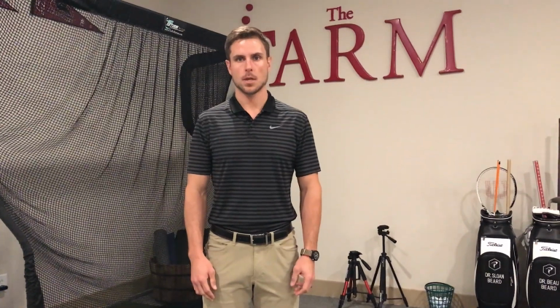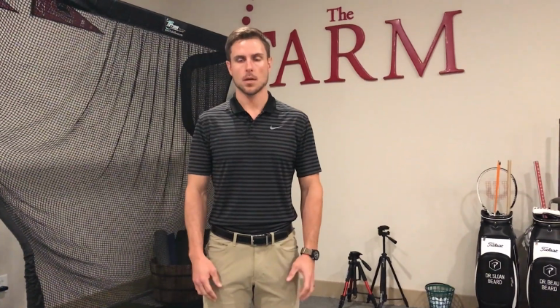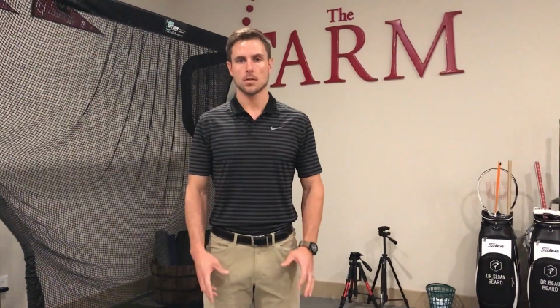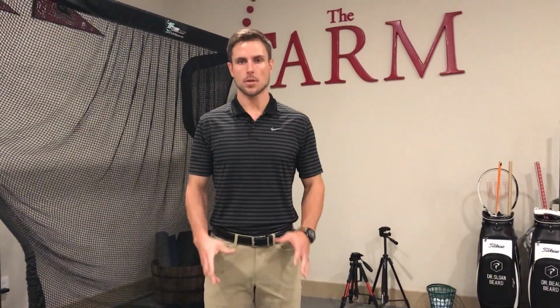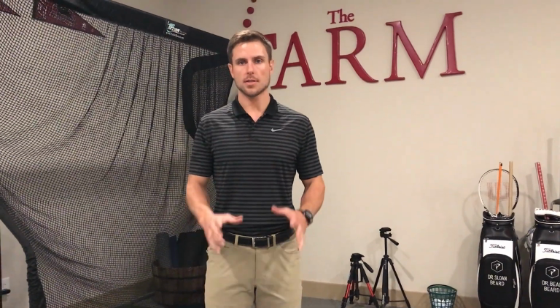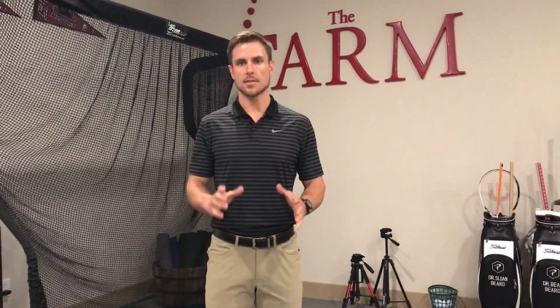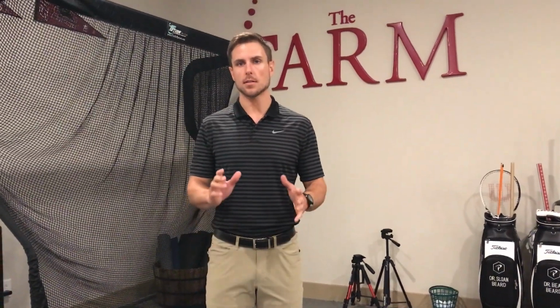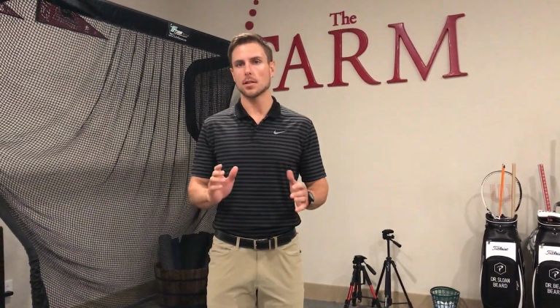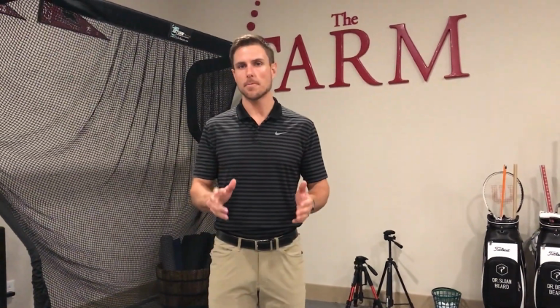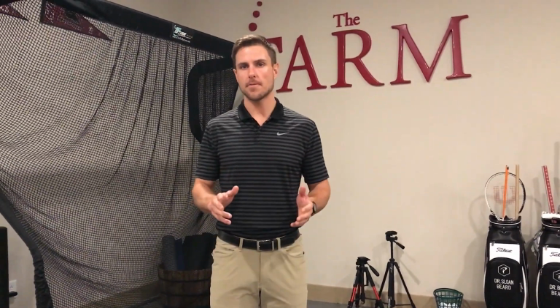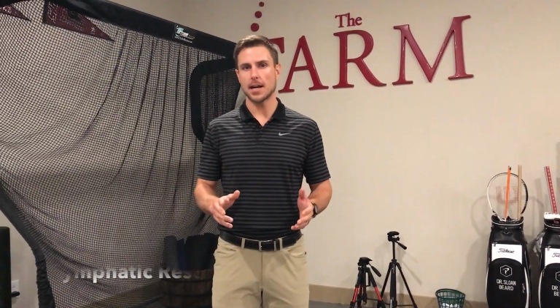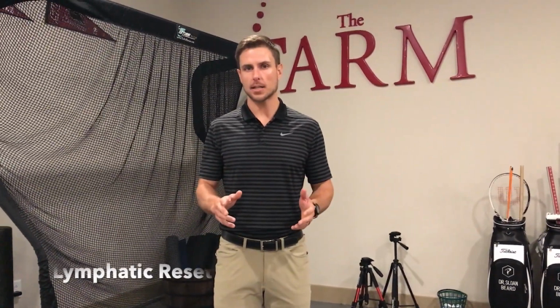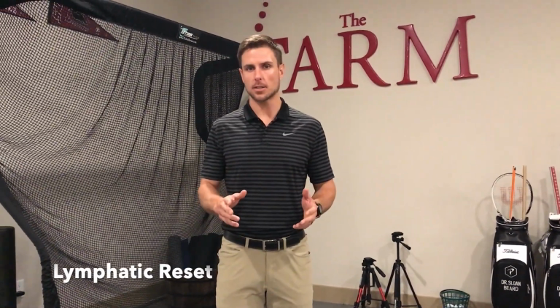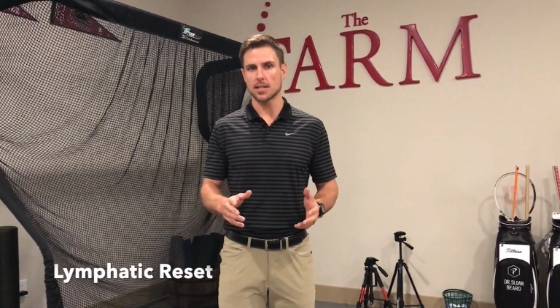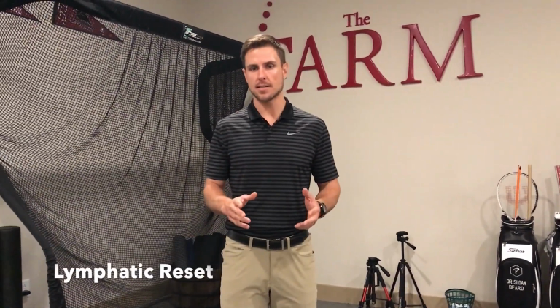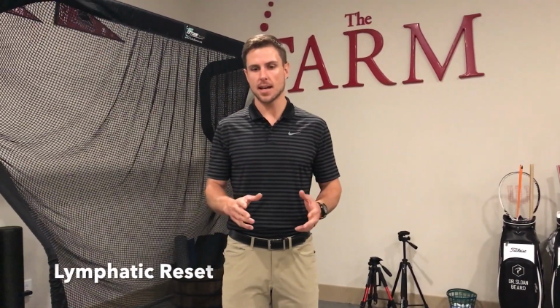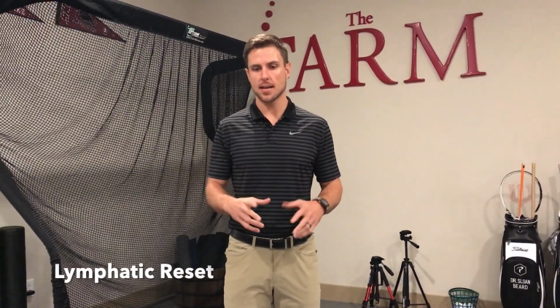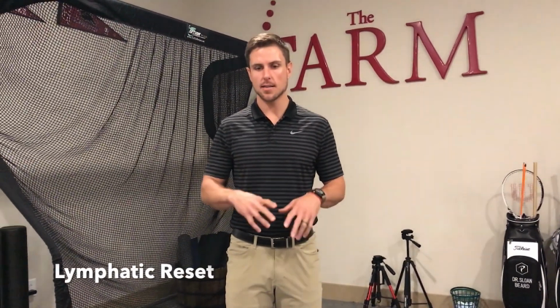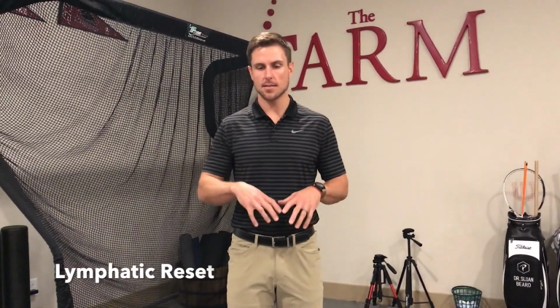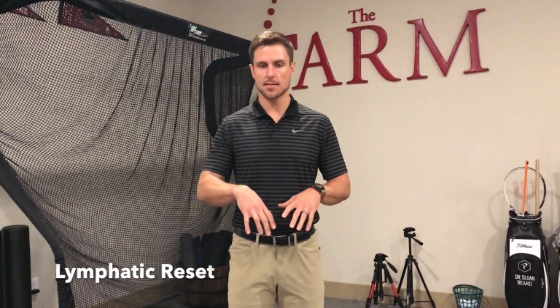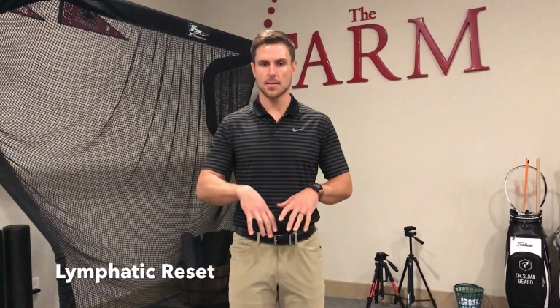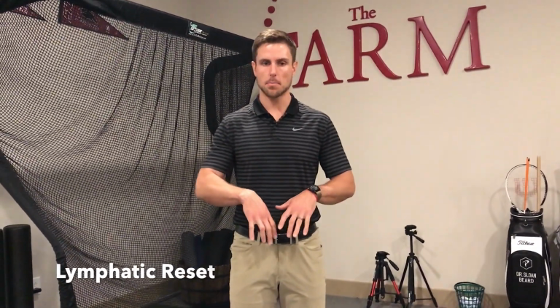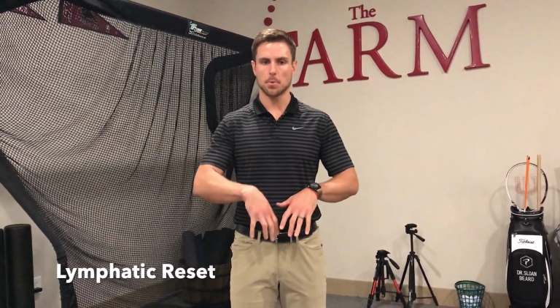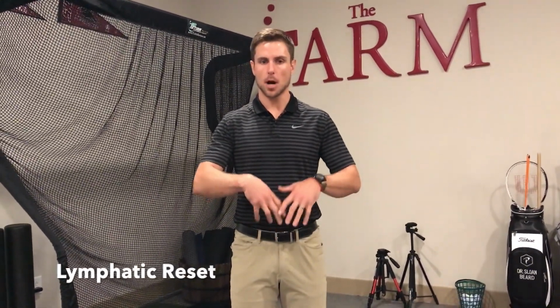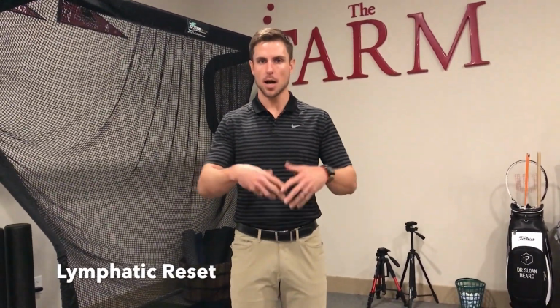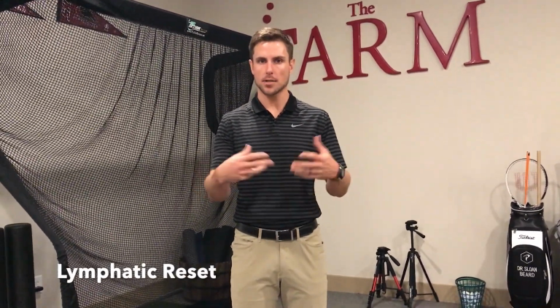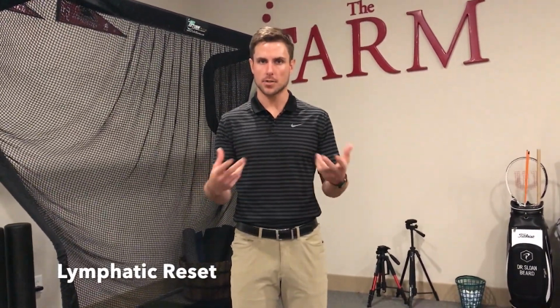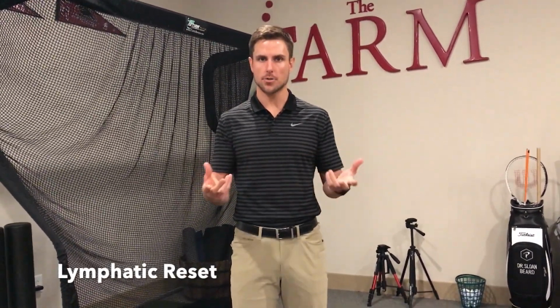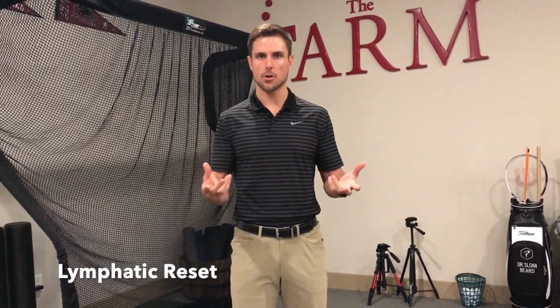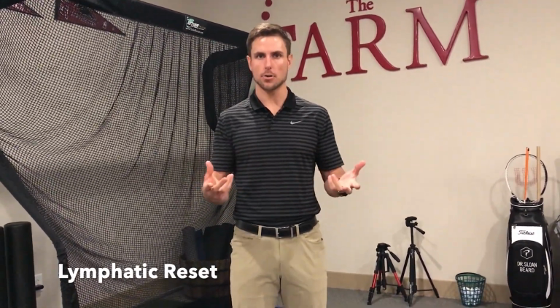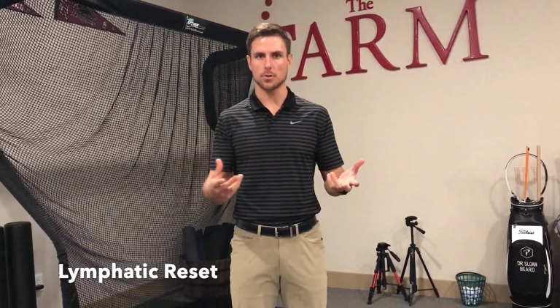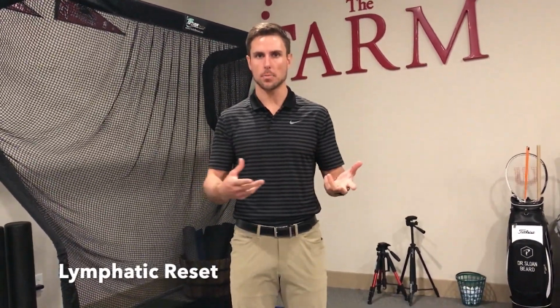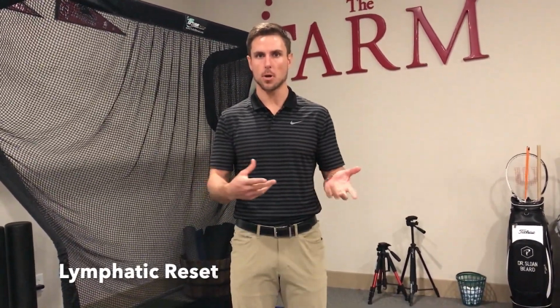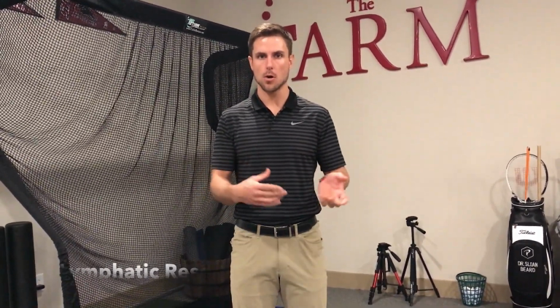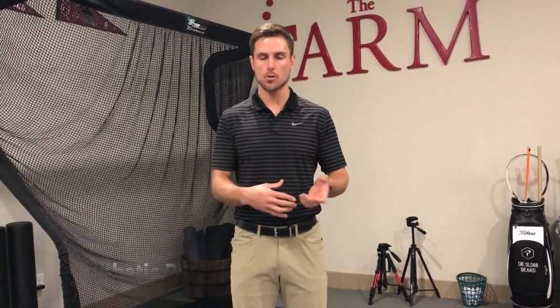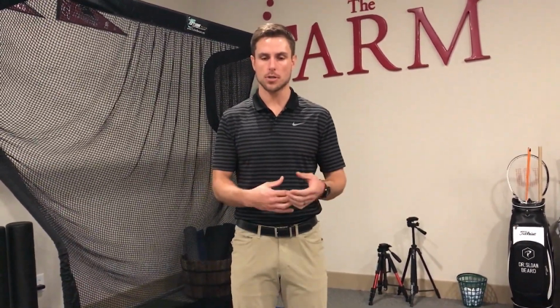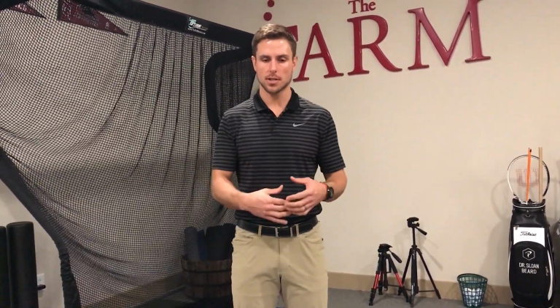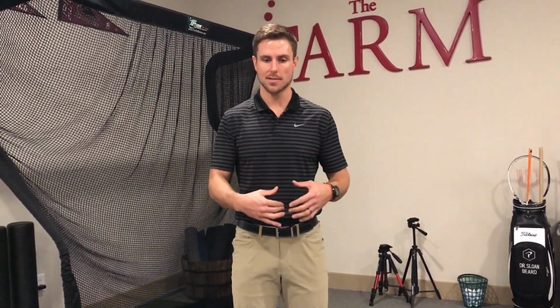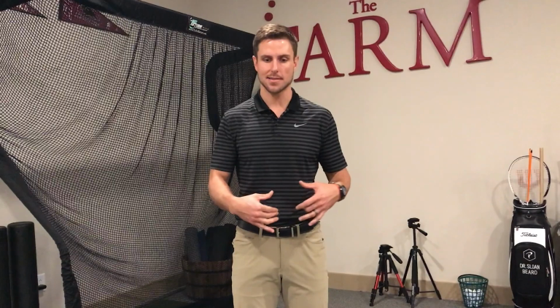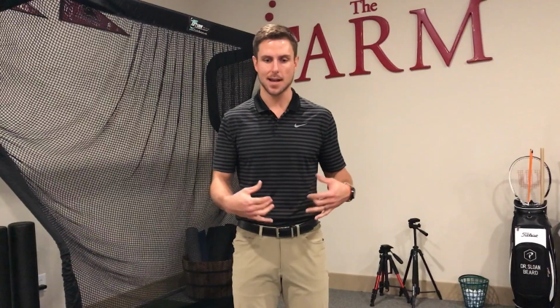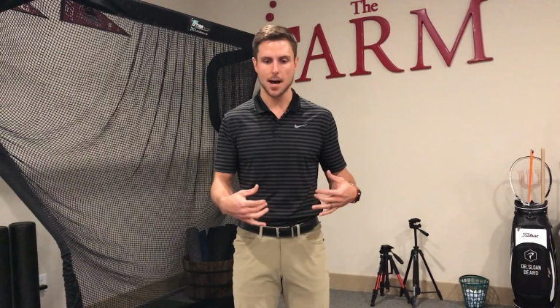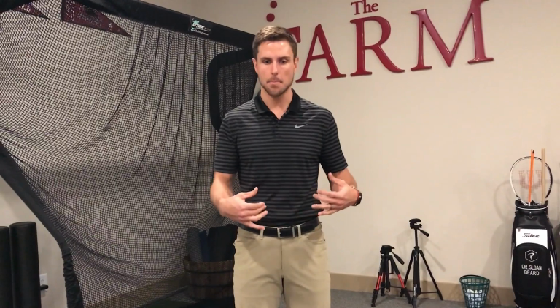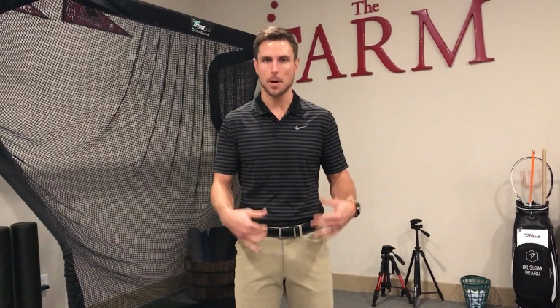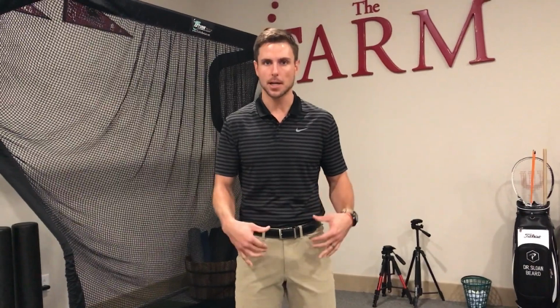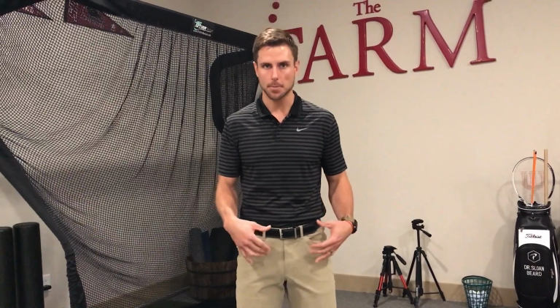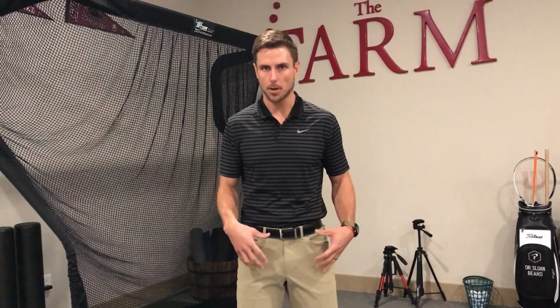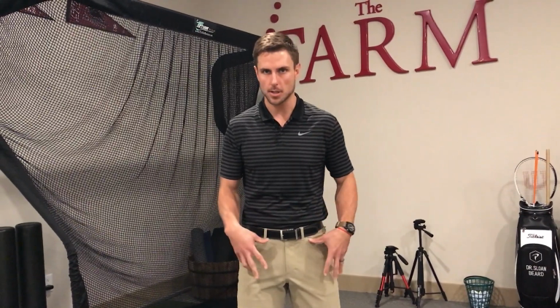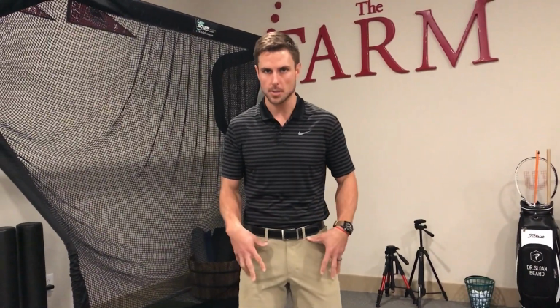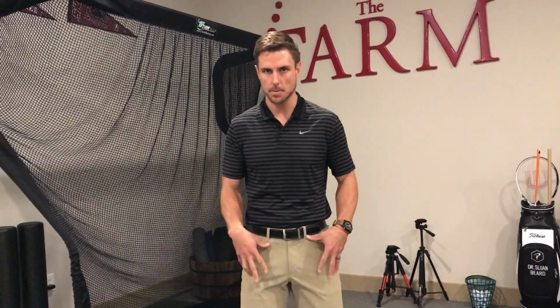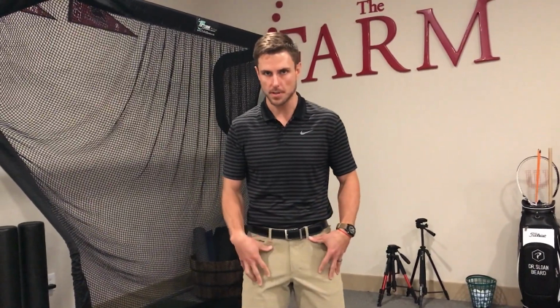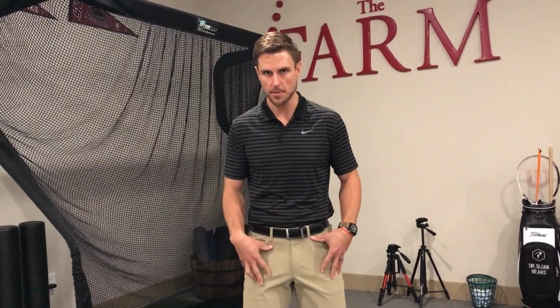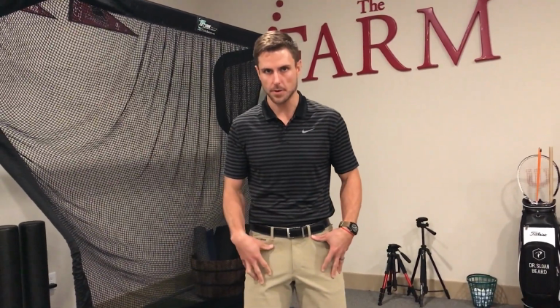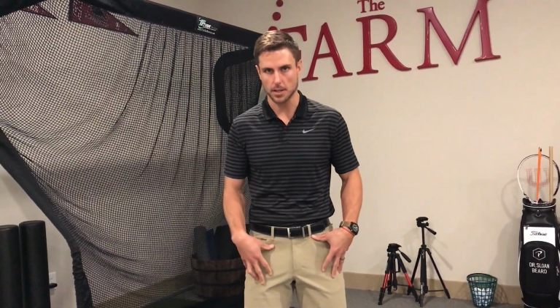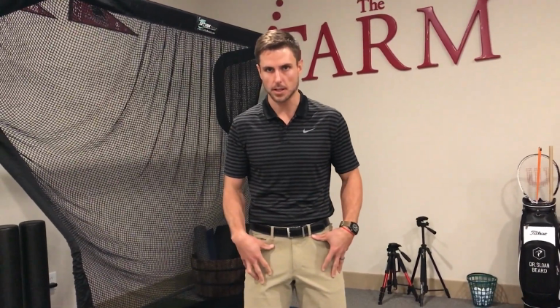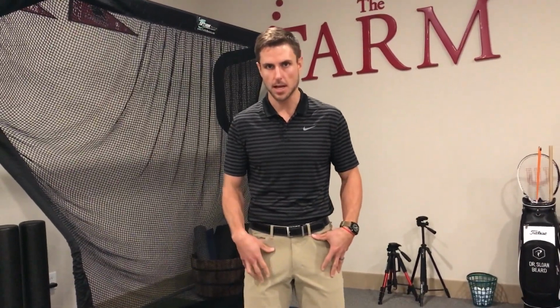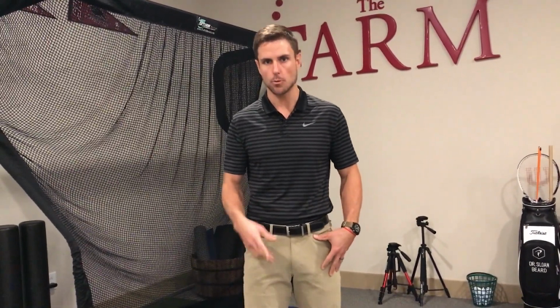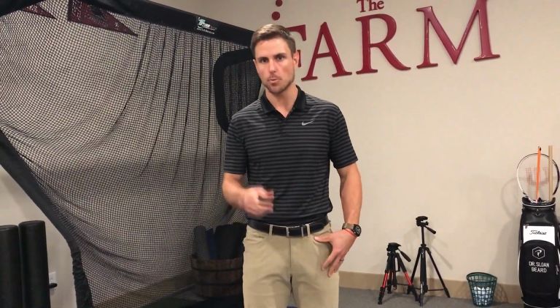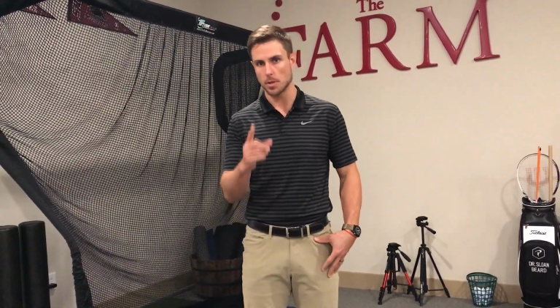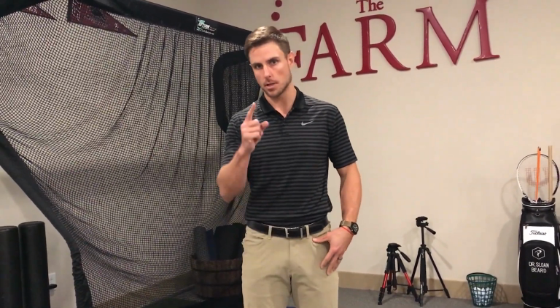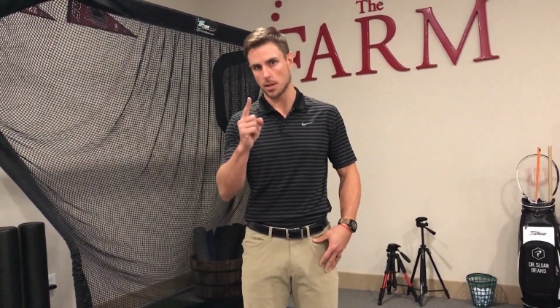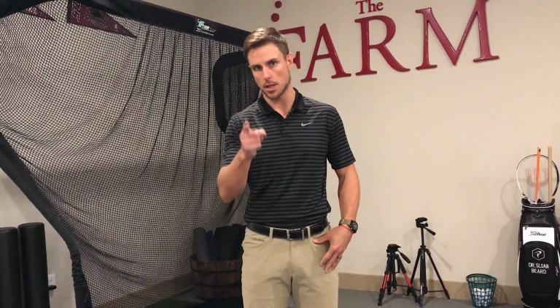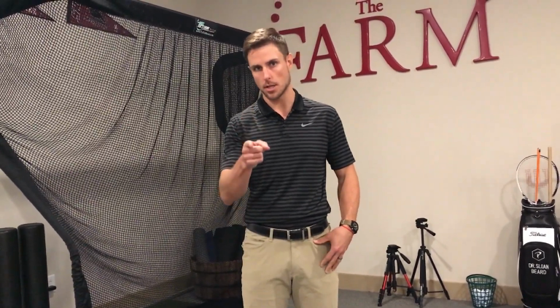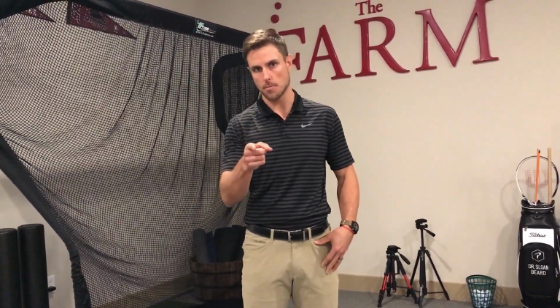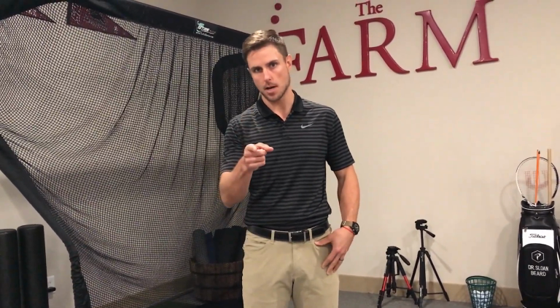So this is a lymphatic reset. This is the broad strokes approach — not body part specific. That will be in your email.